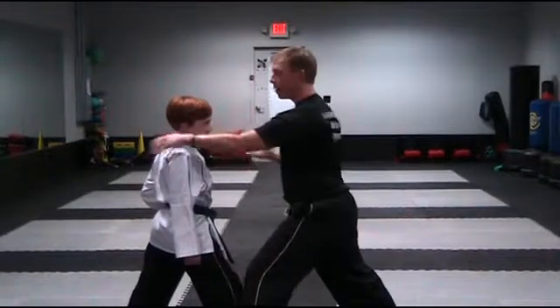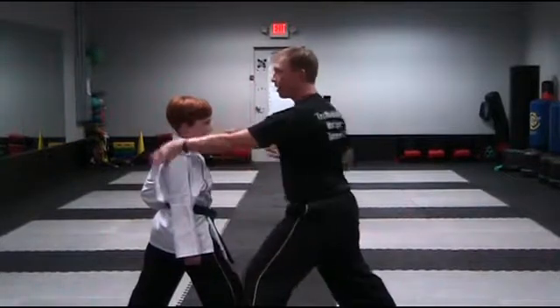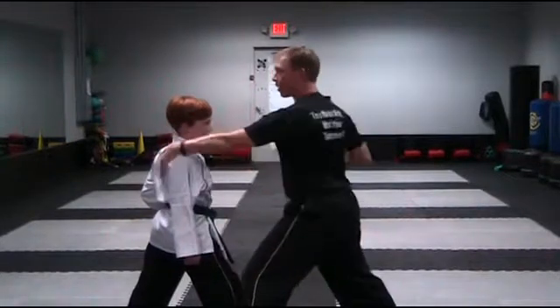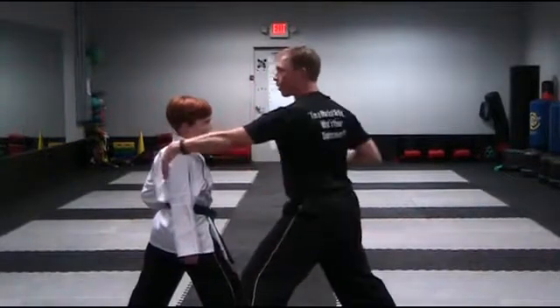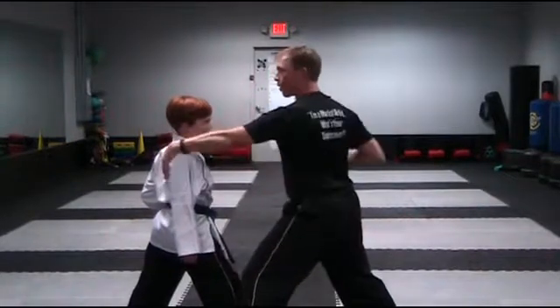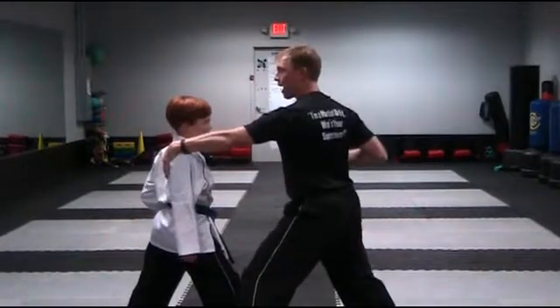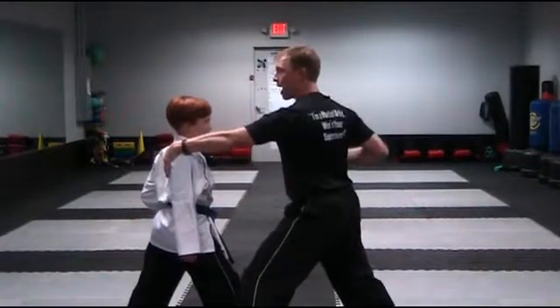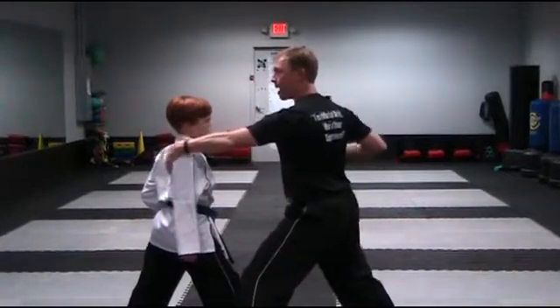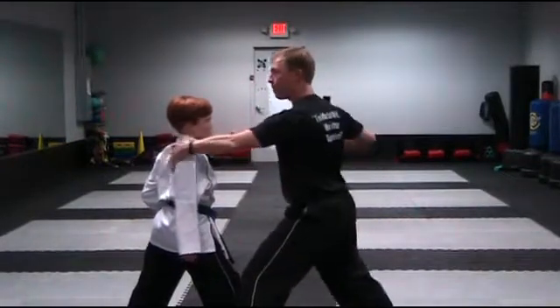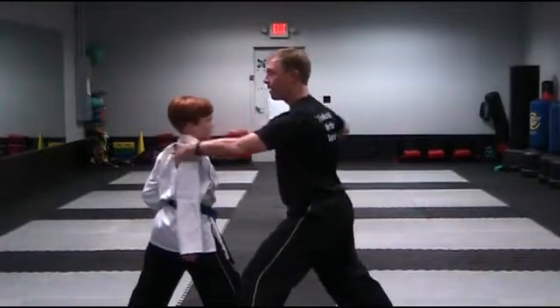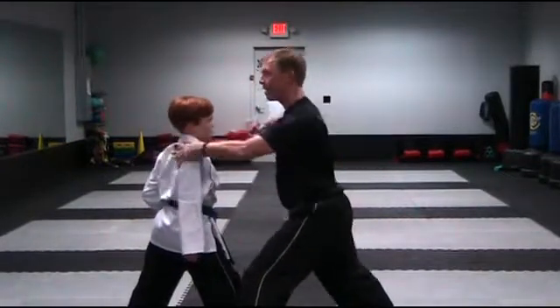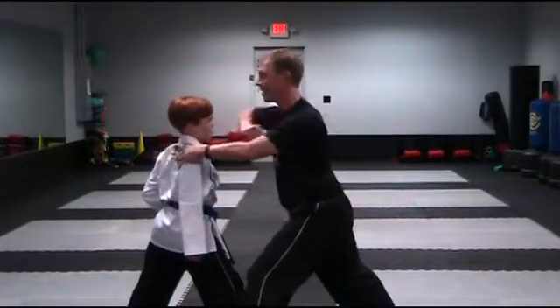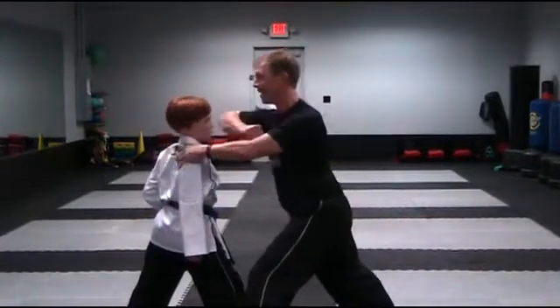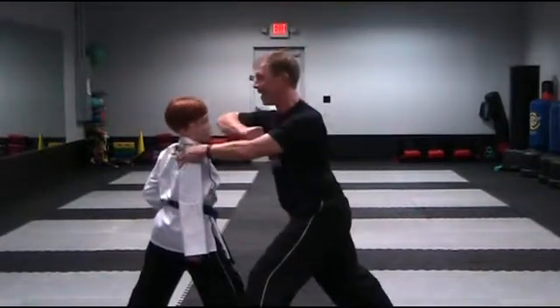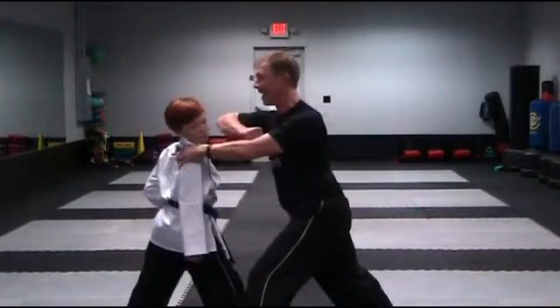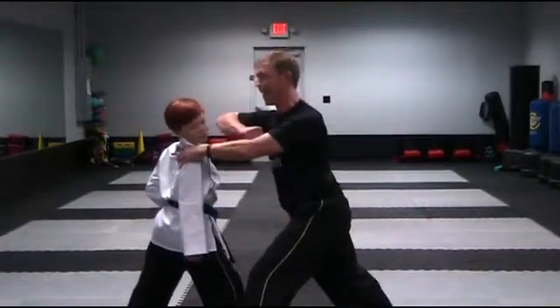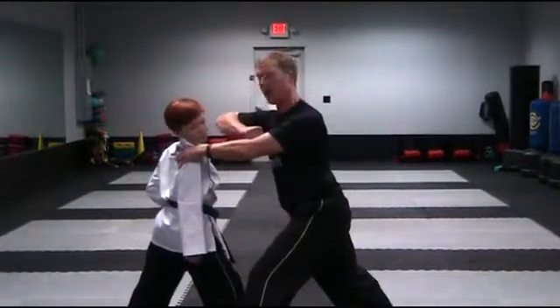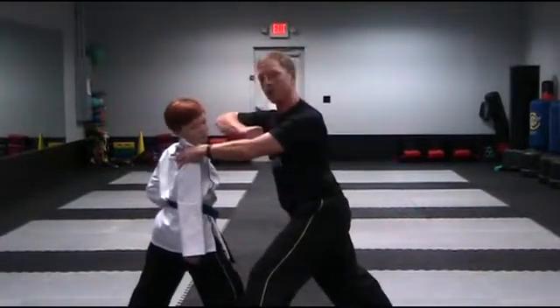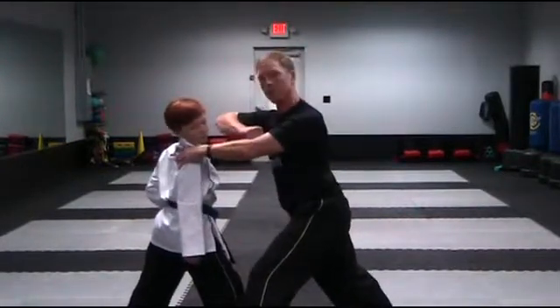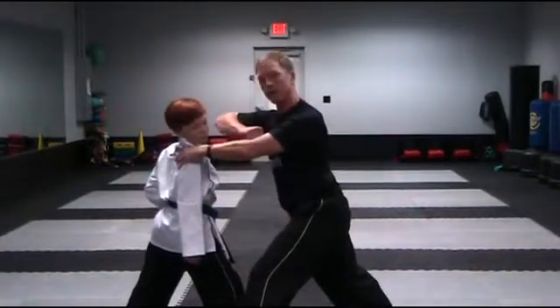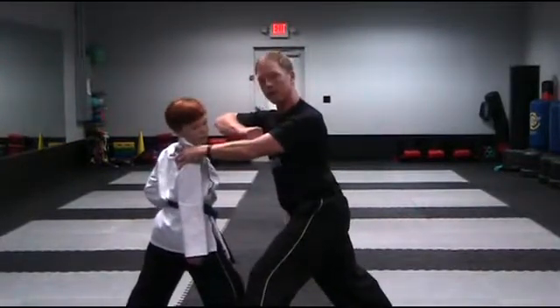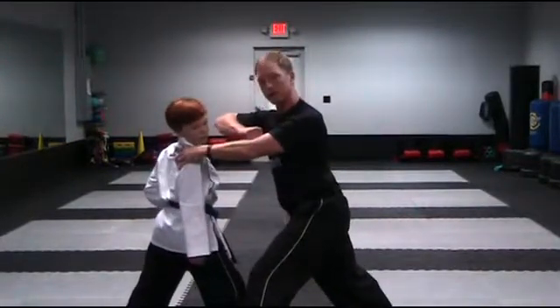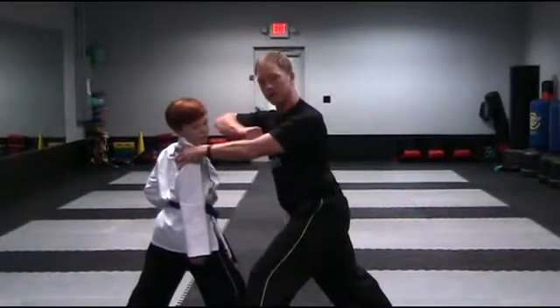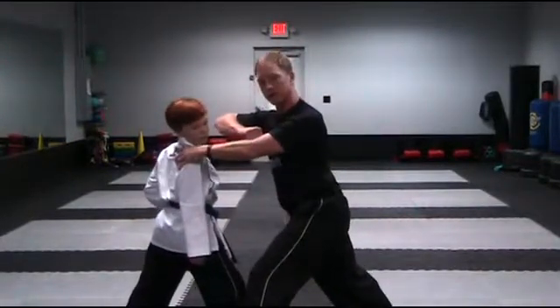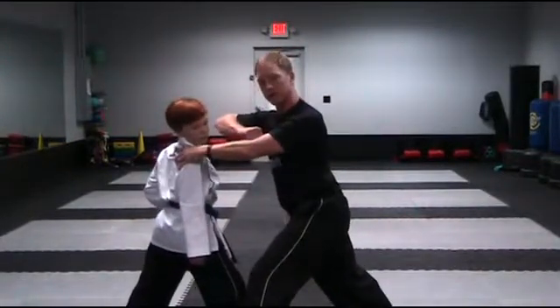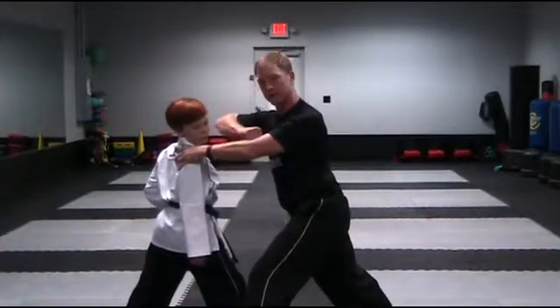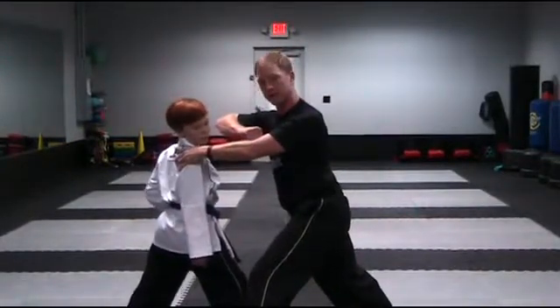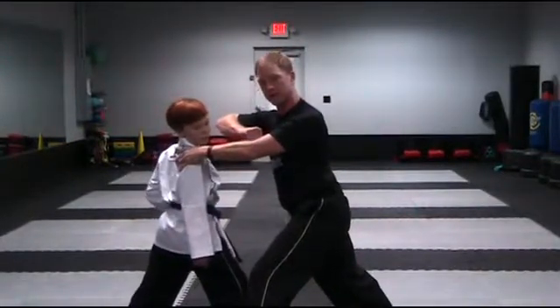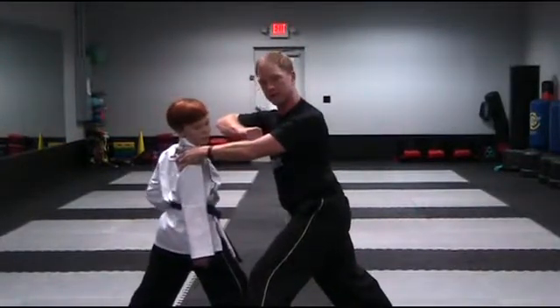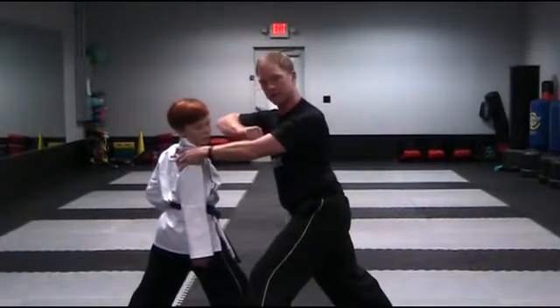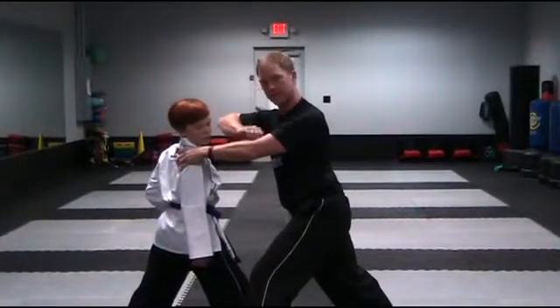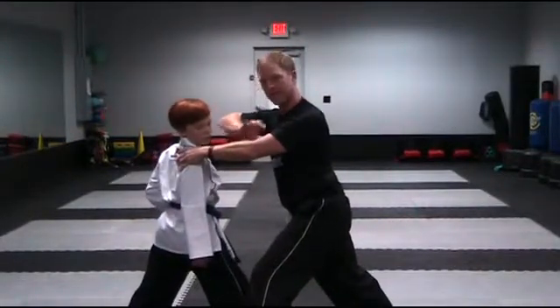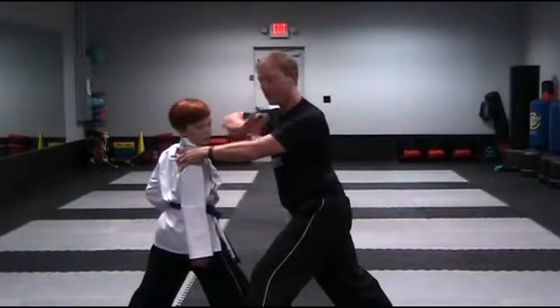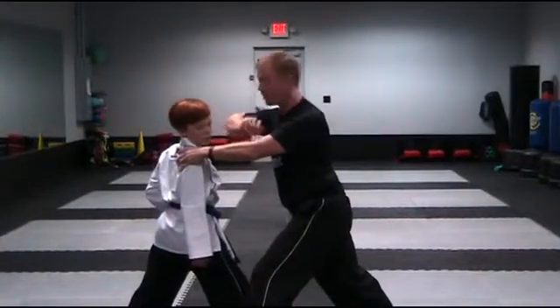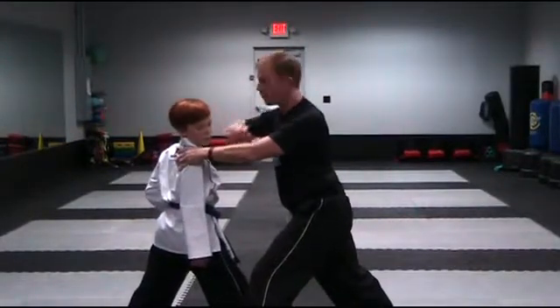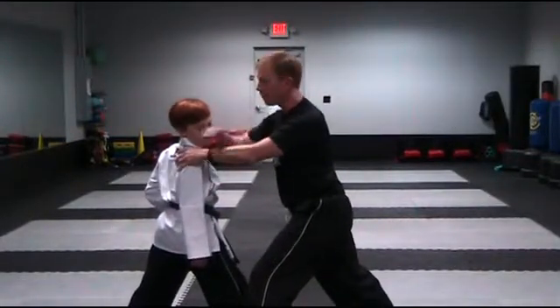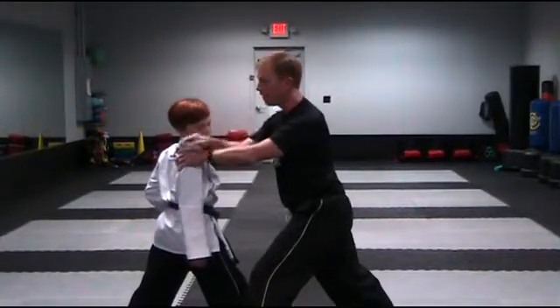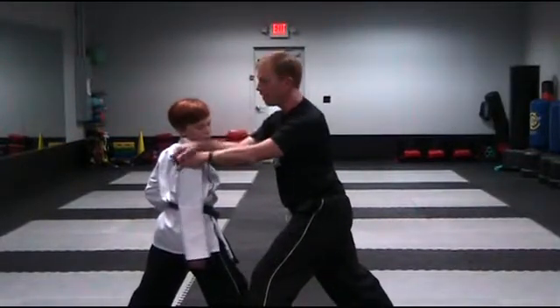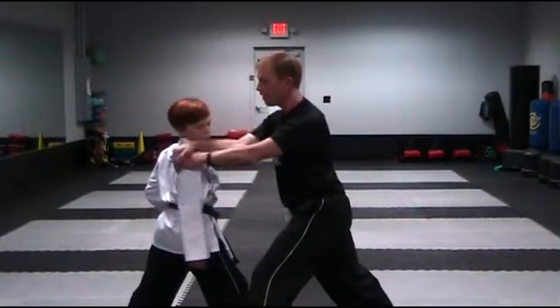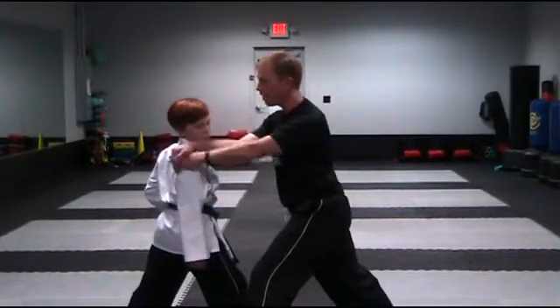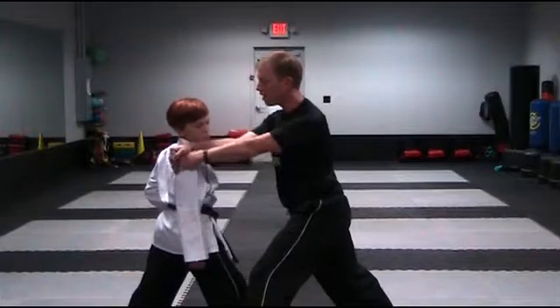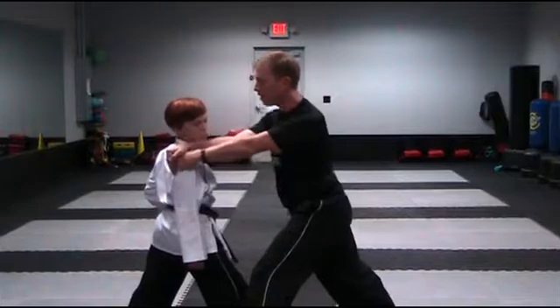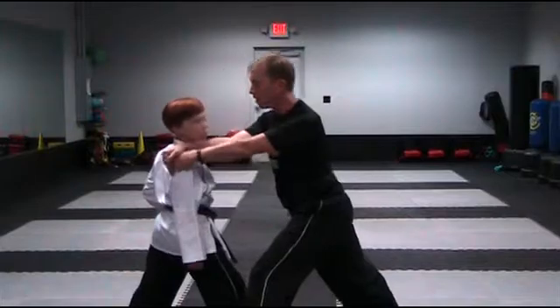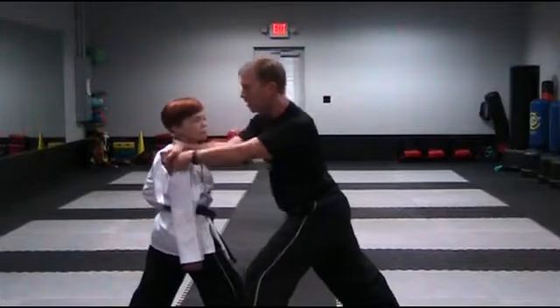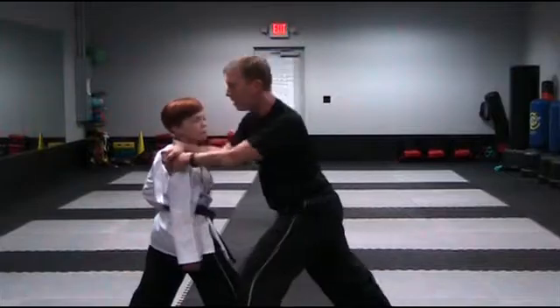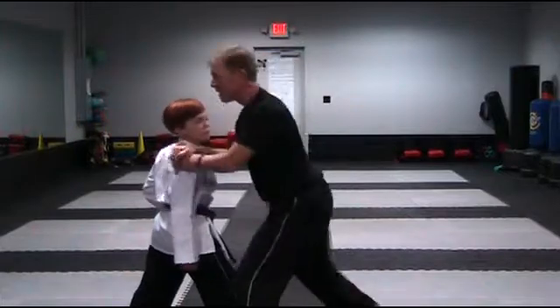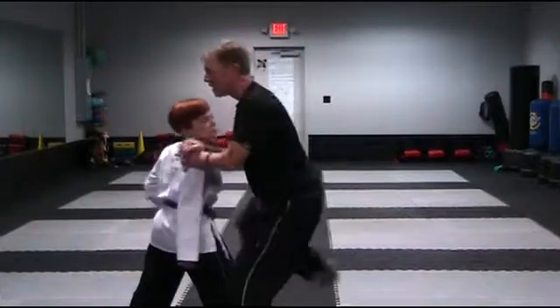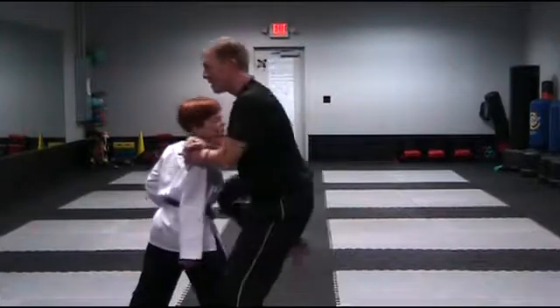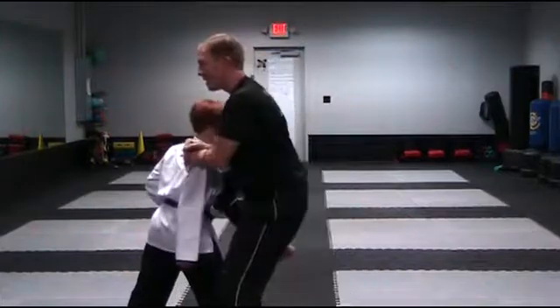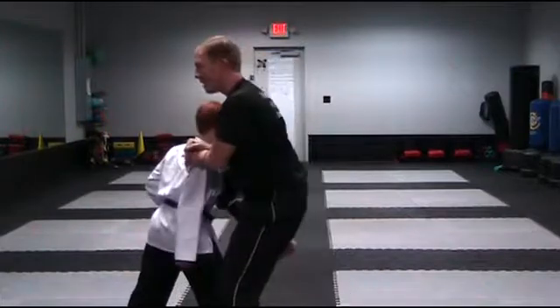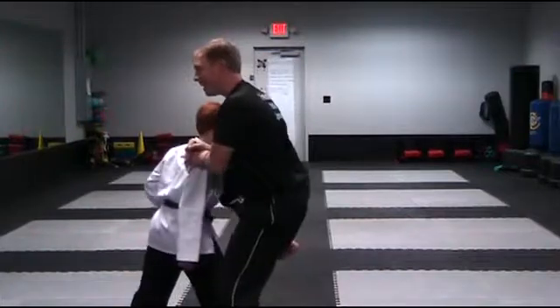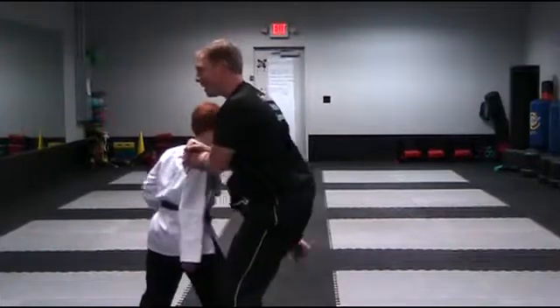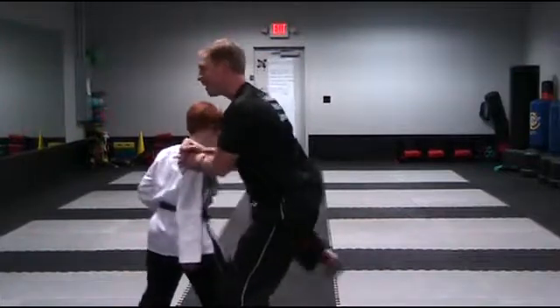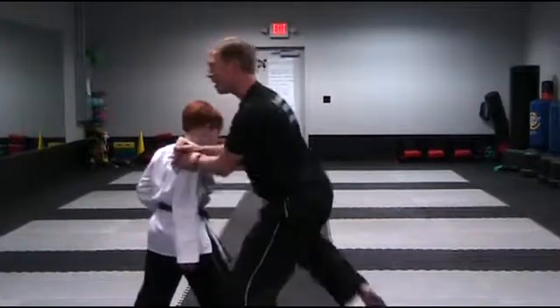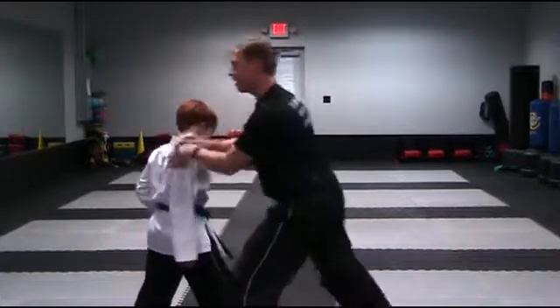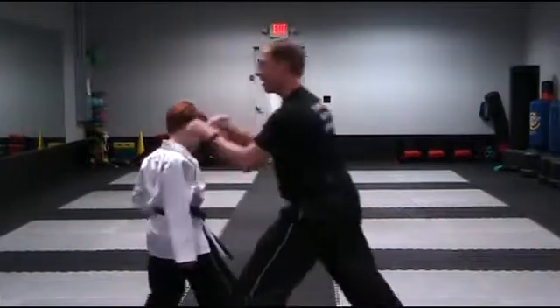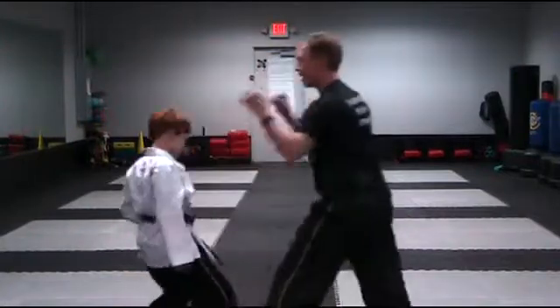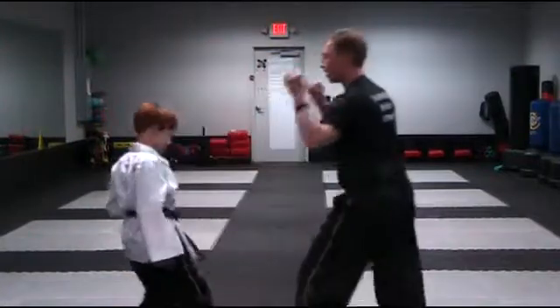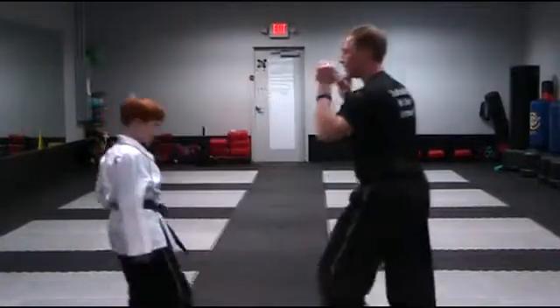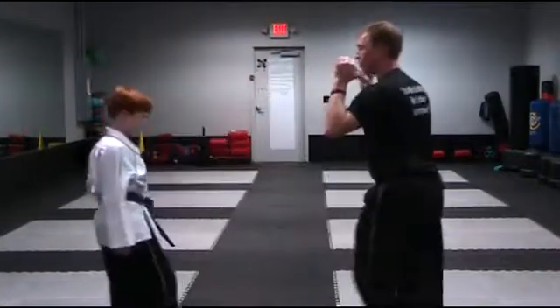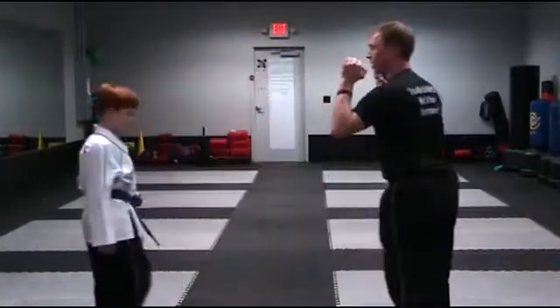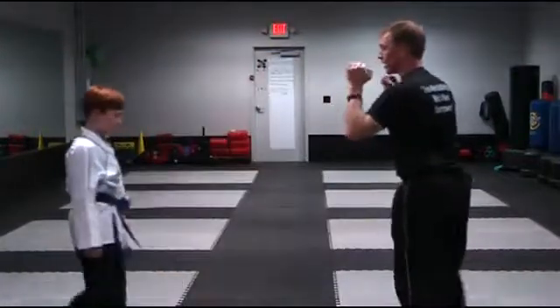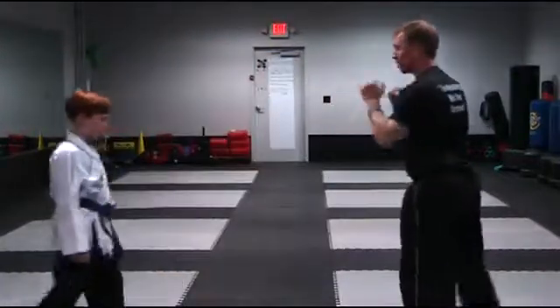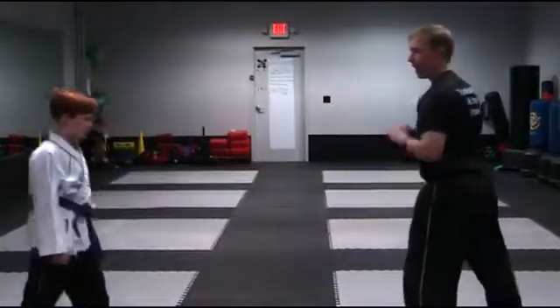From here, I'm going to grab, elbow, from here, knee, and two steps back.